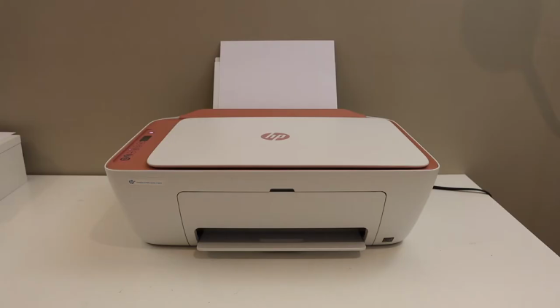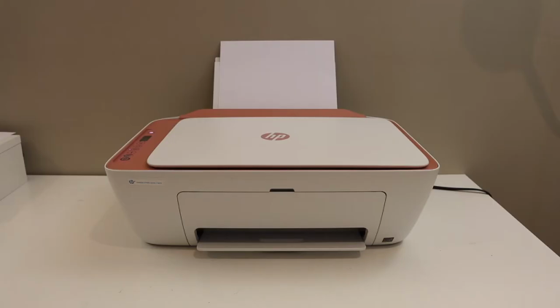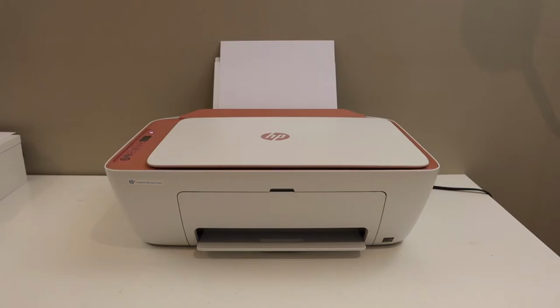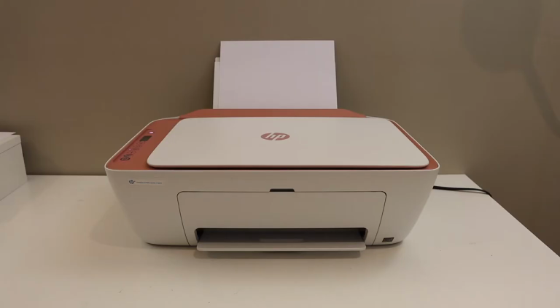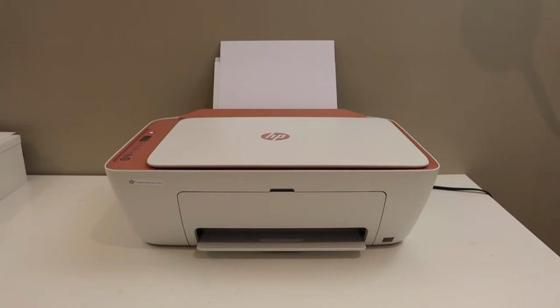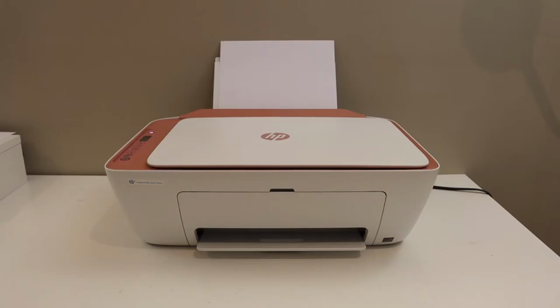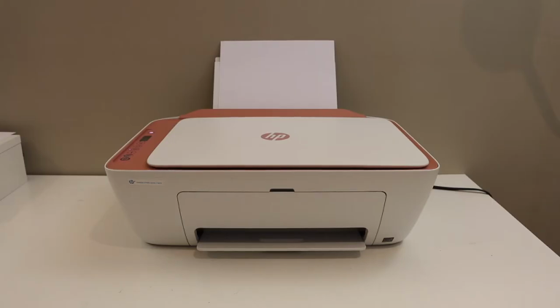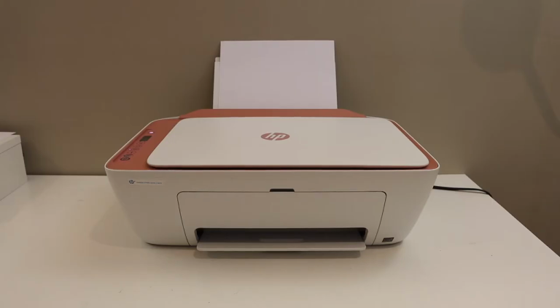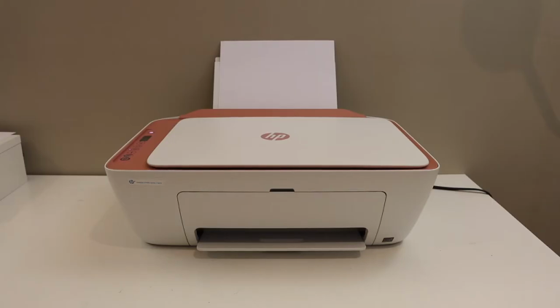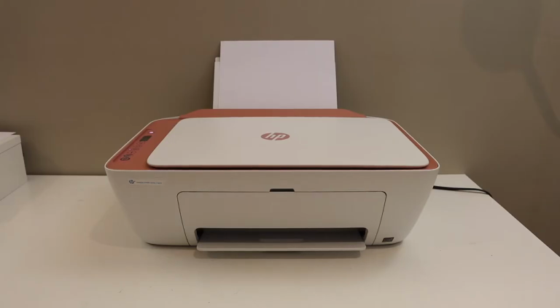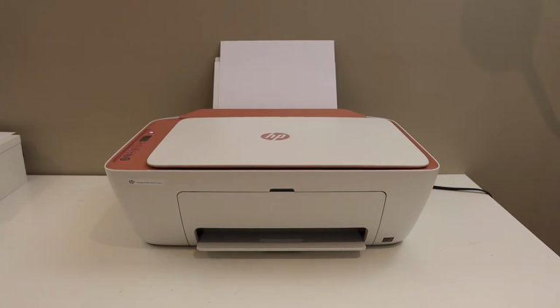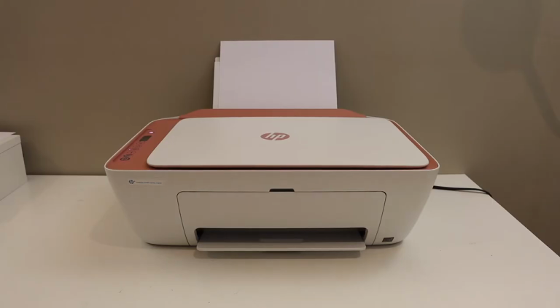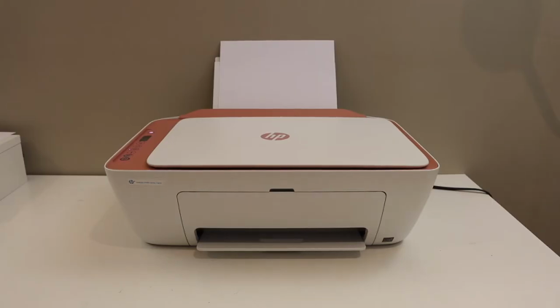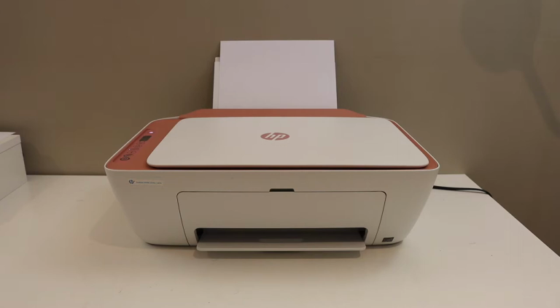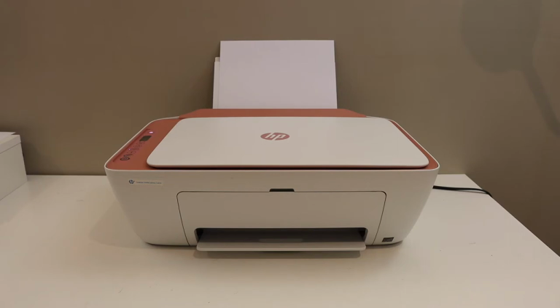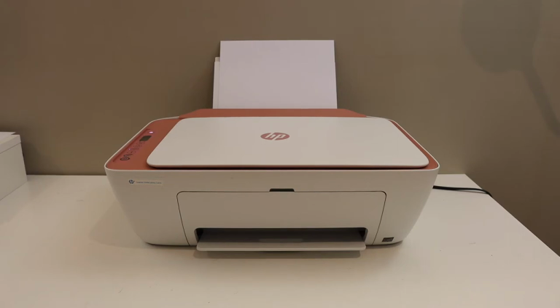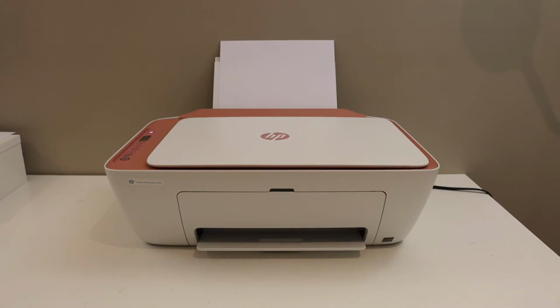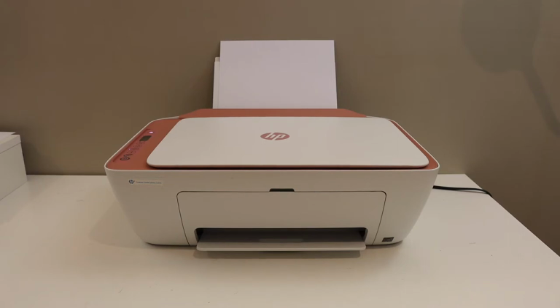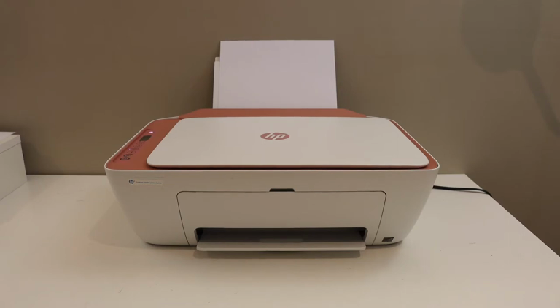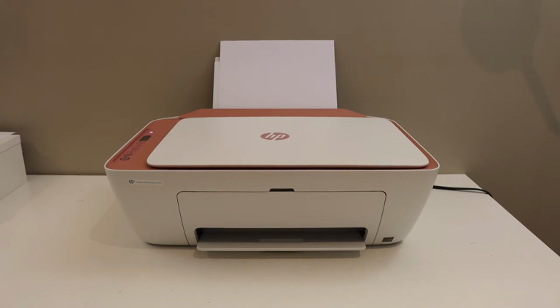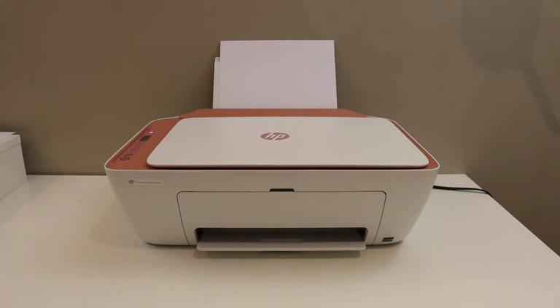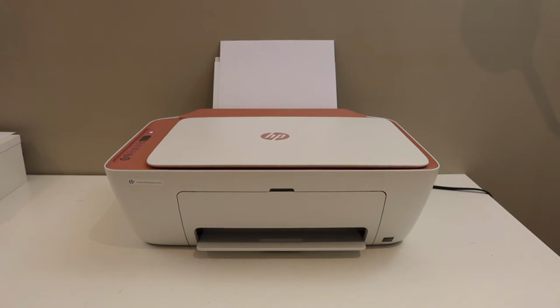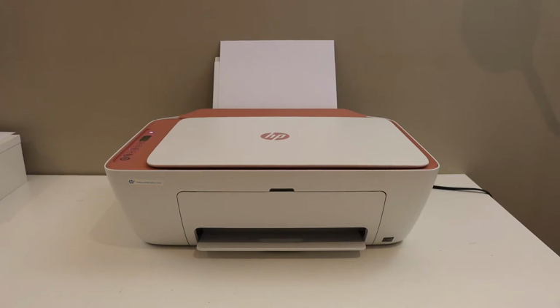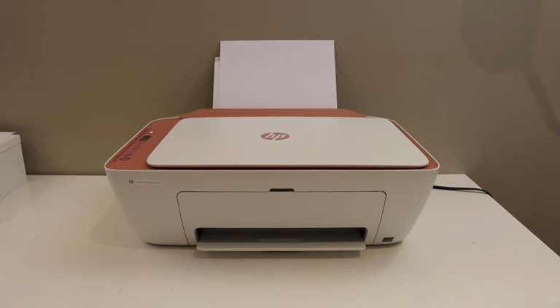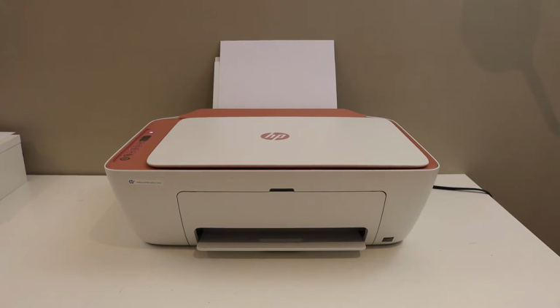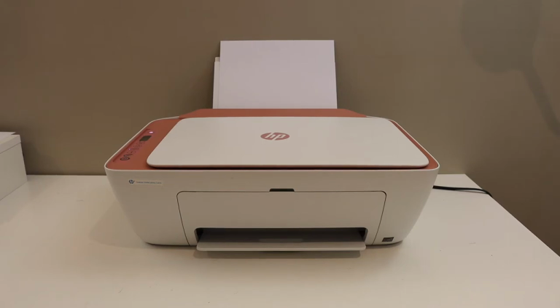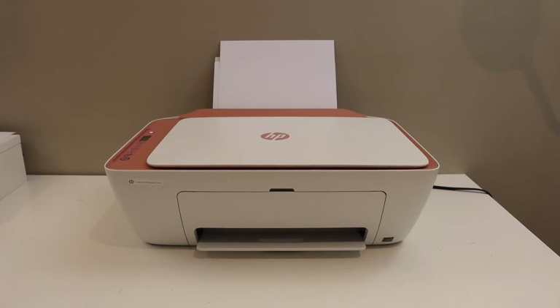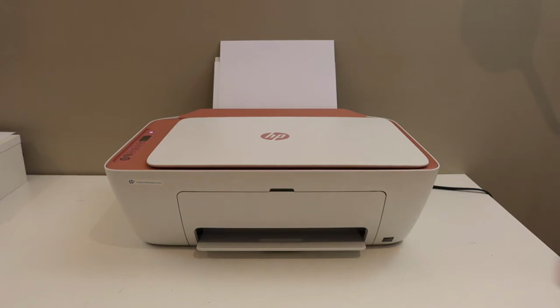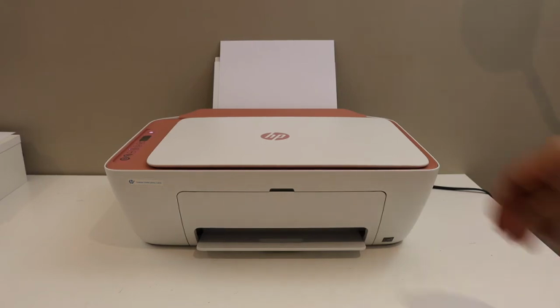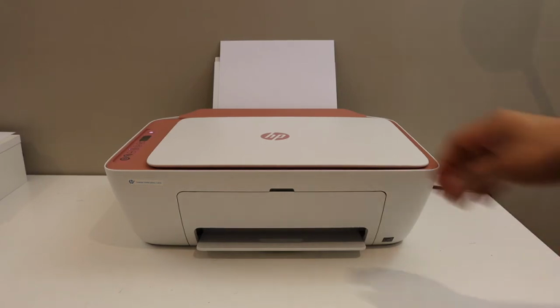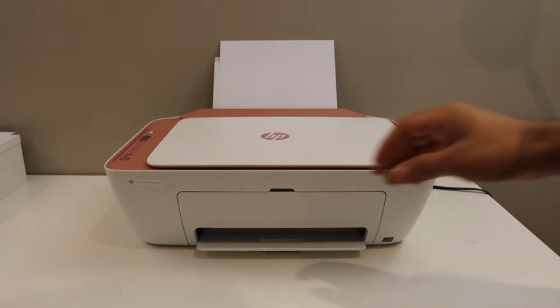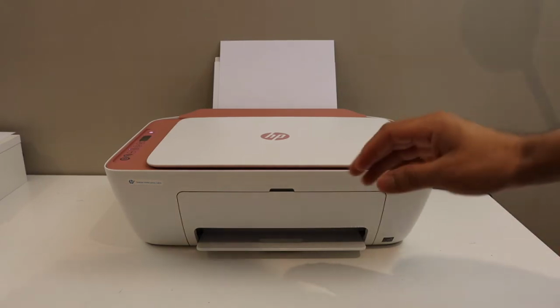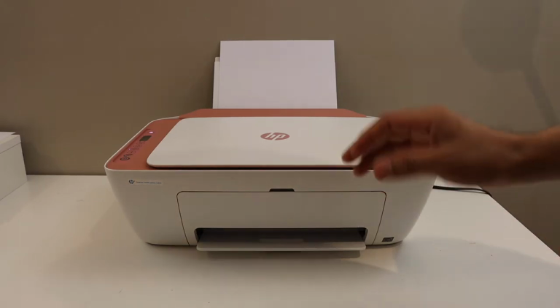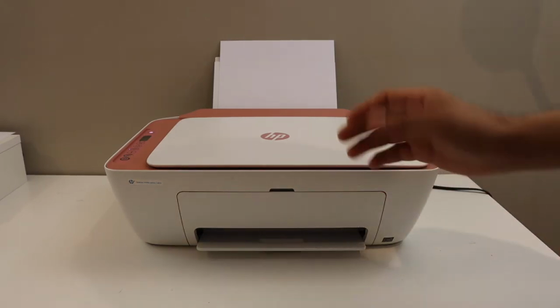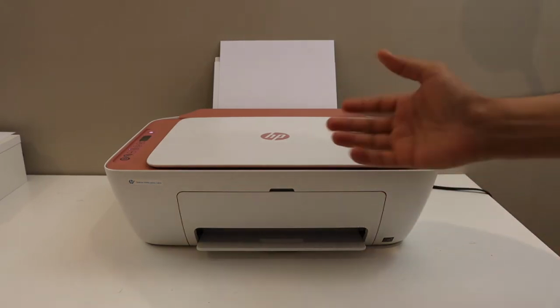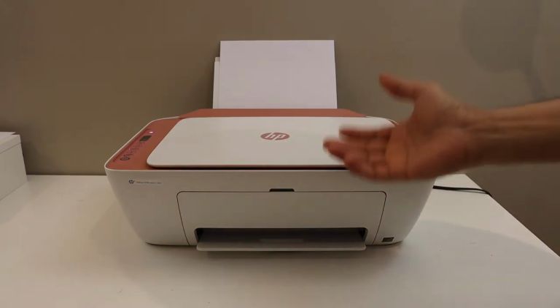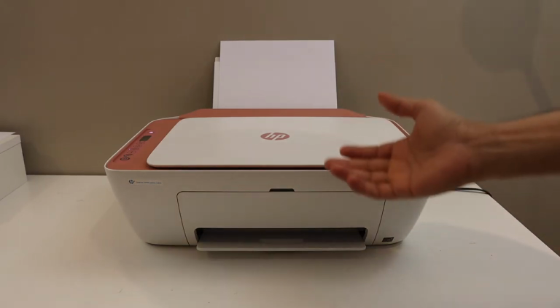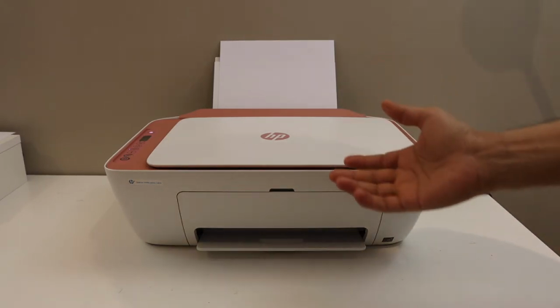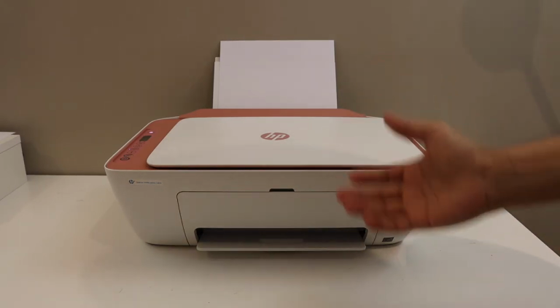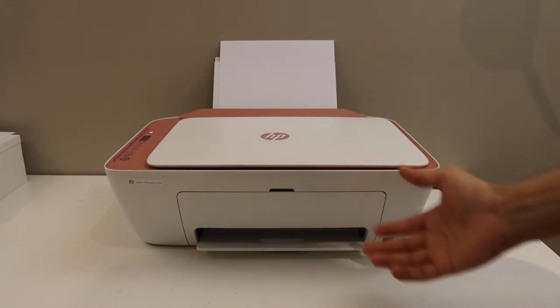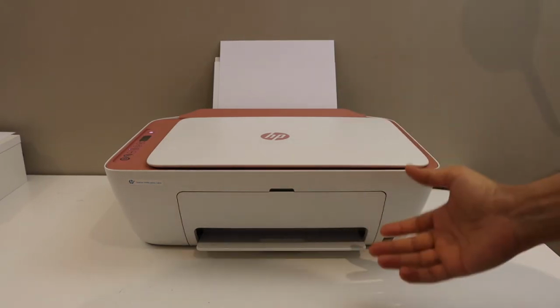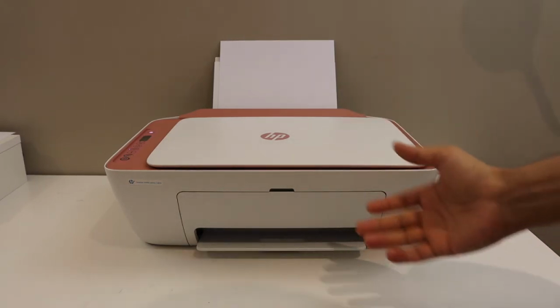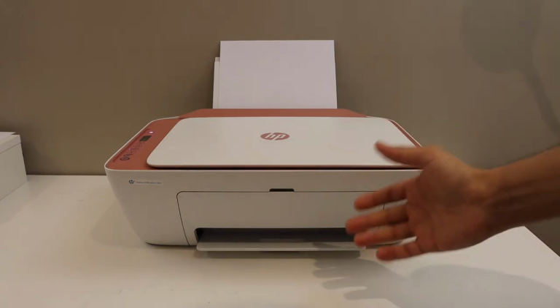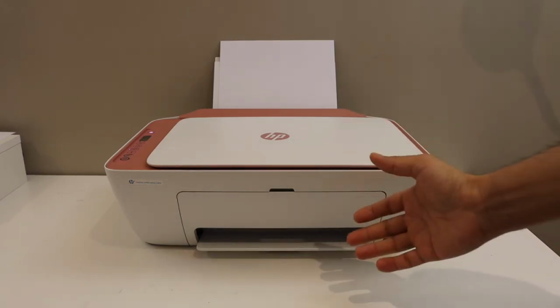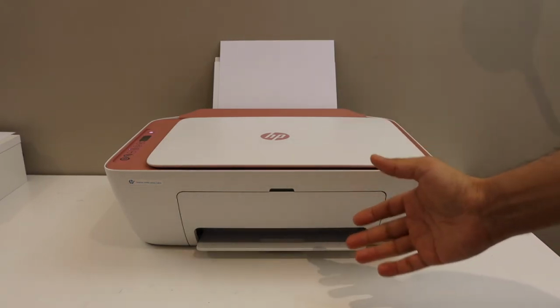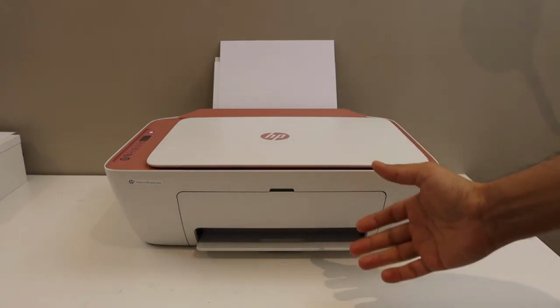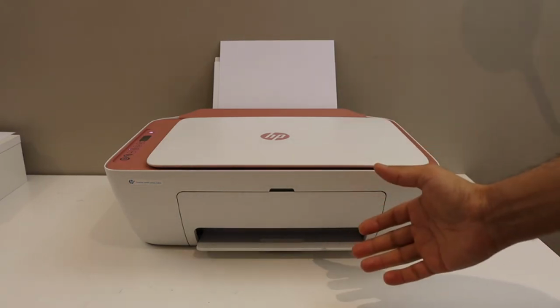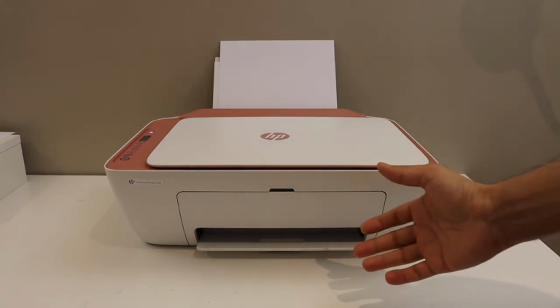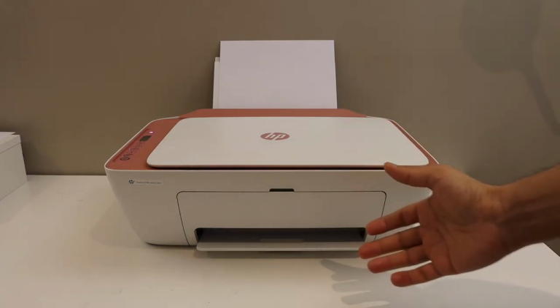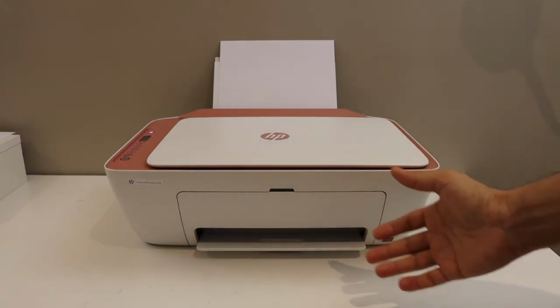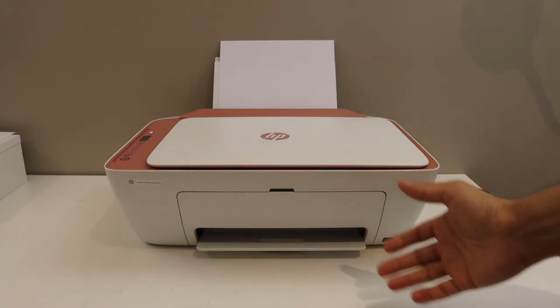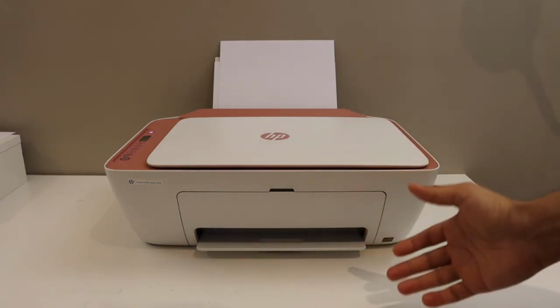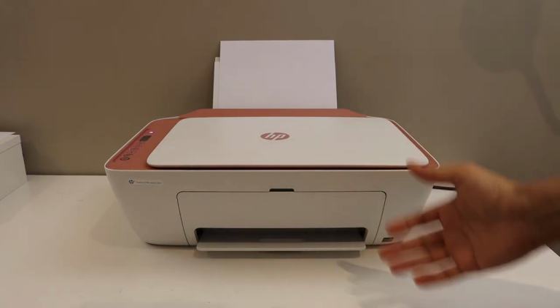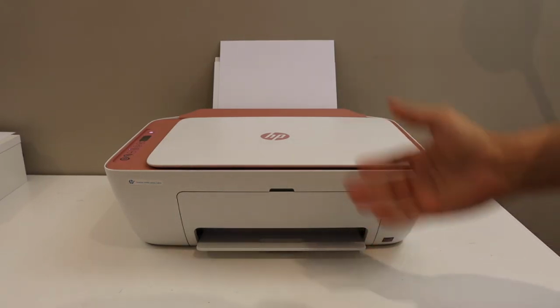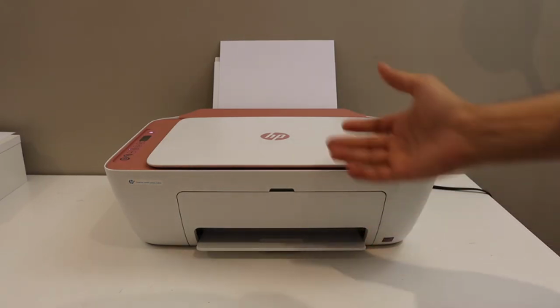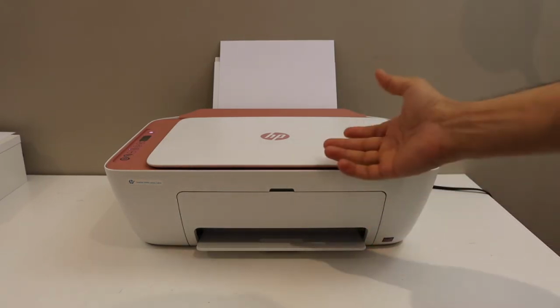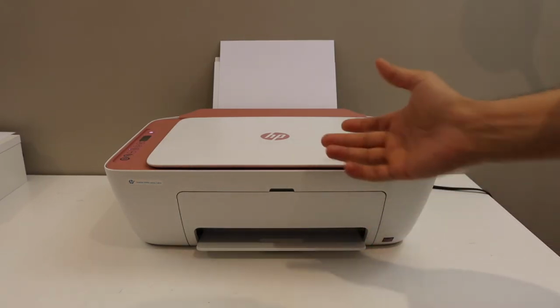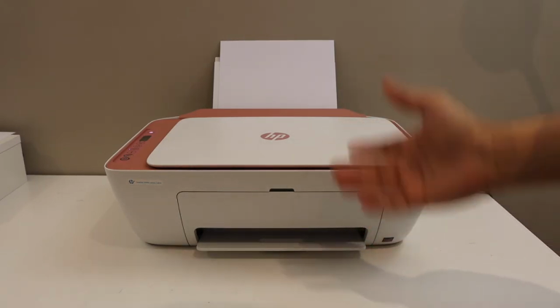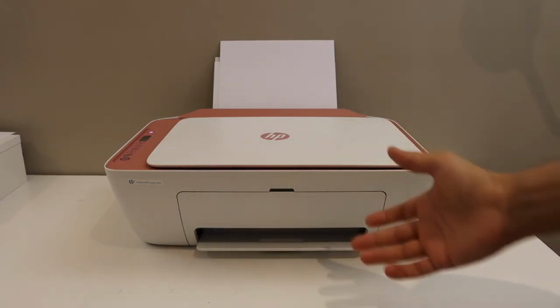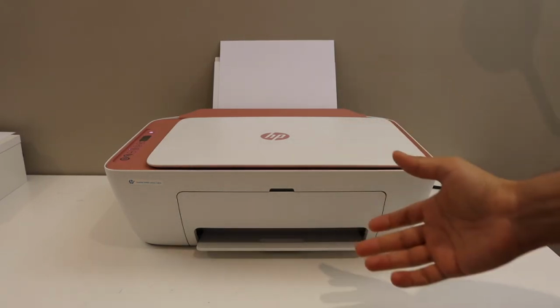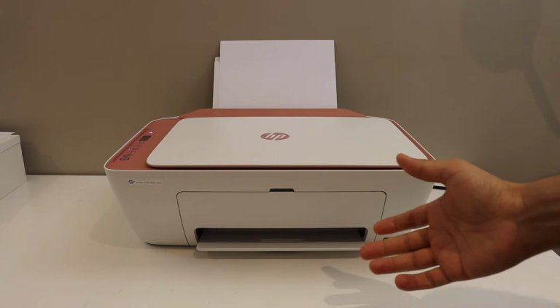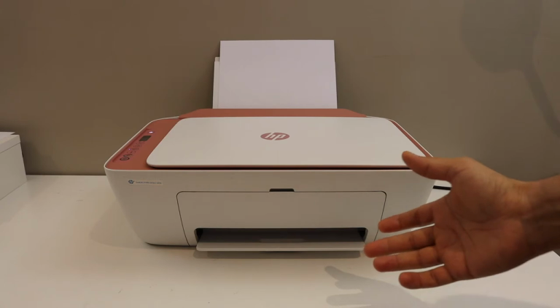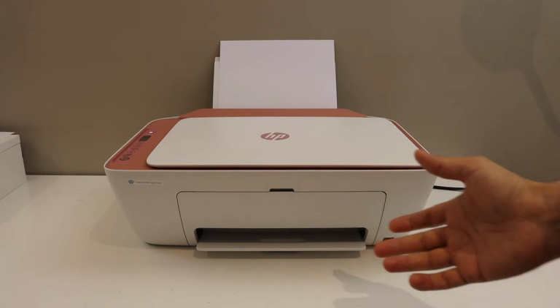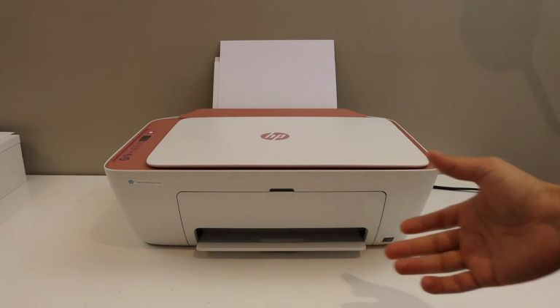Today's video is regarding HP Deskjet 2723E printer. I am going to show you how to replace the ink cartridges.